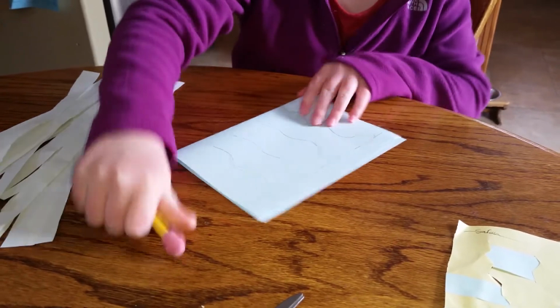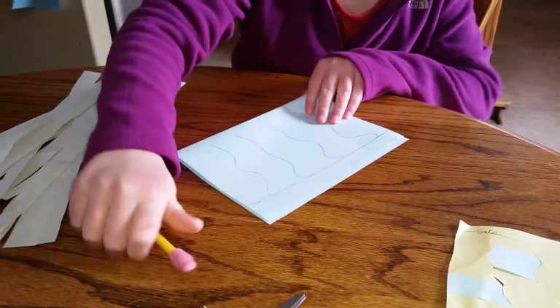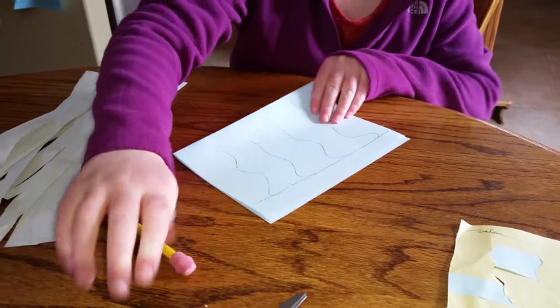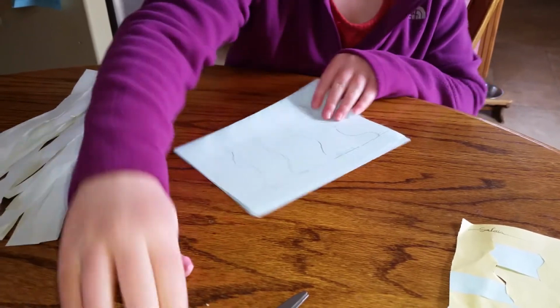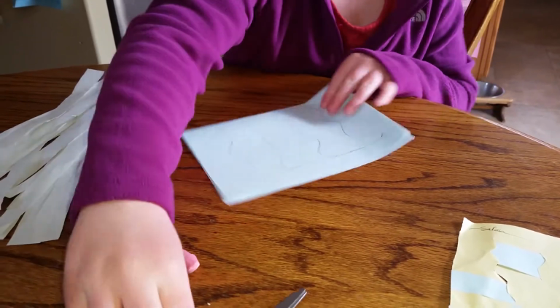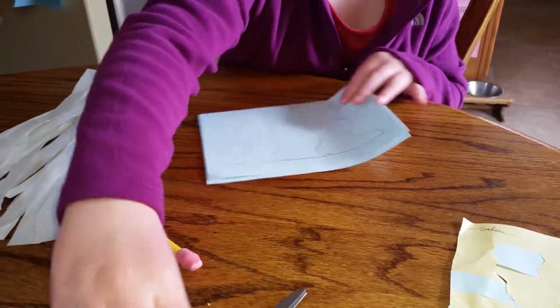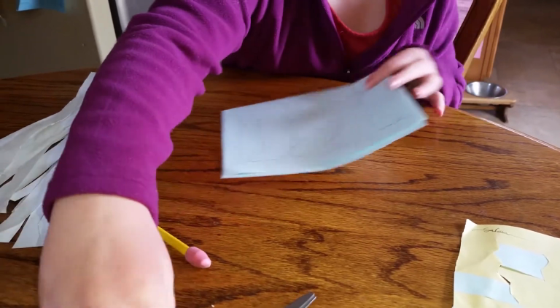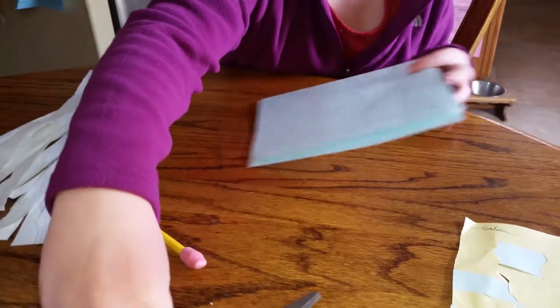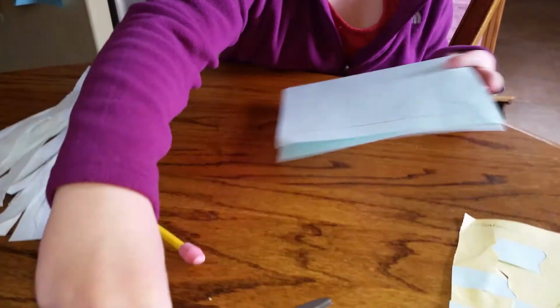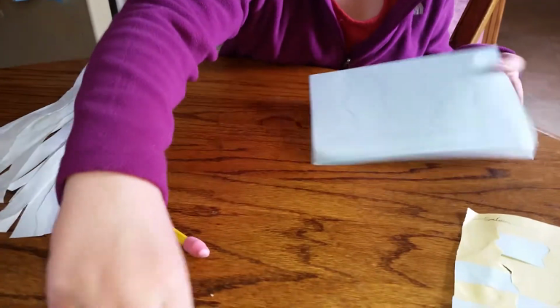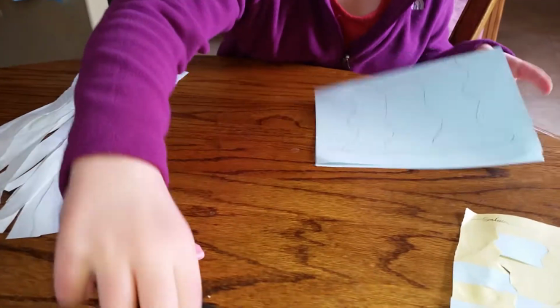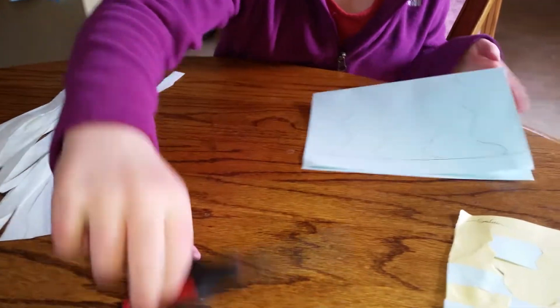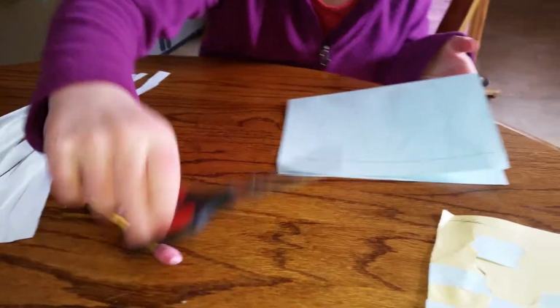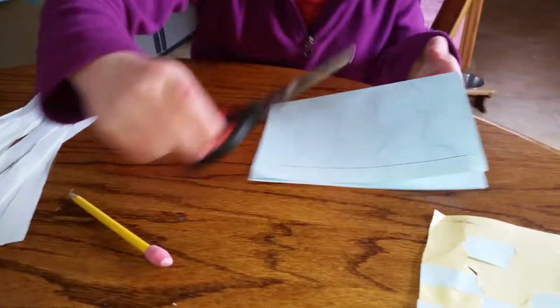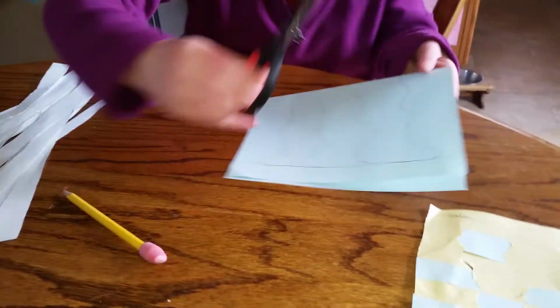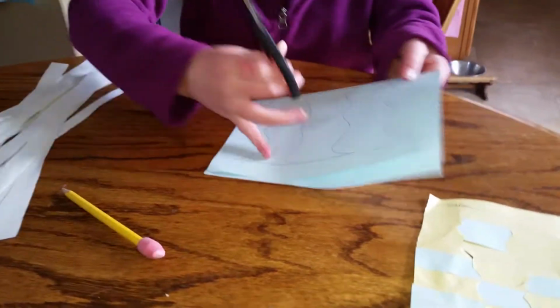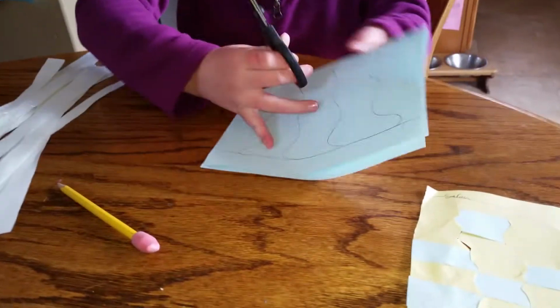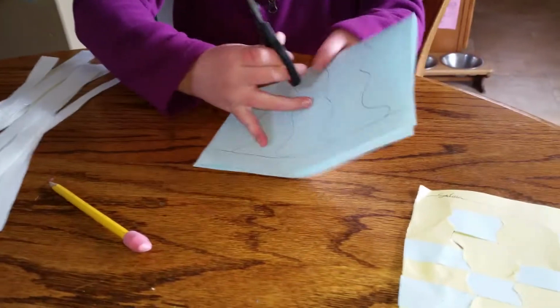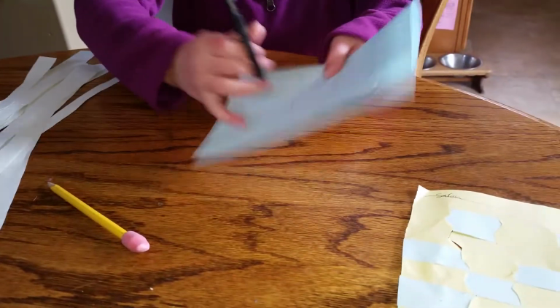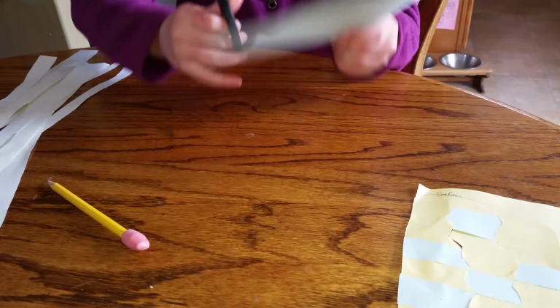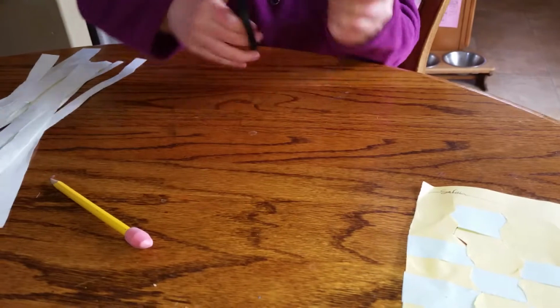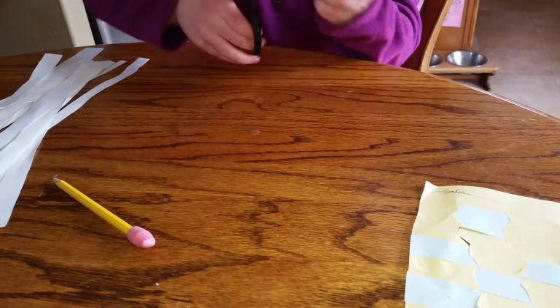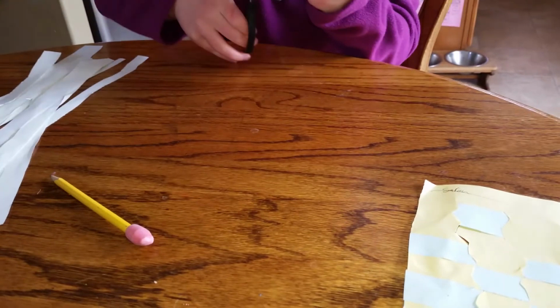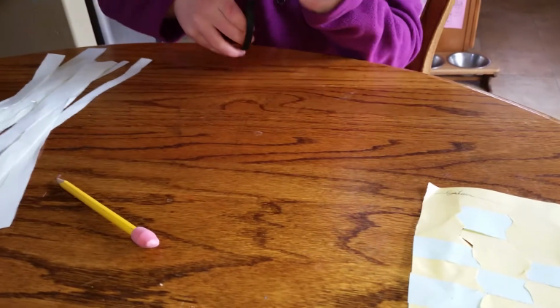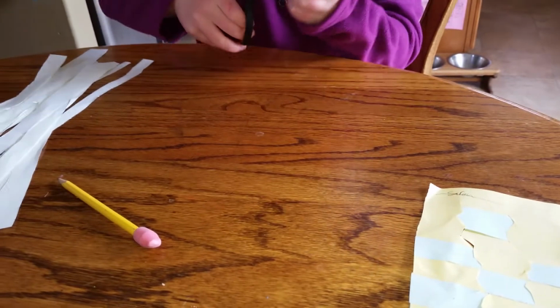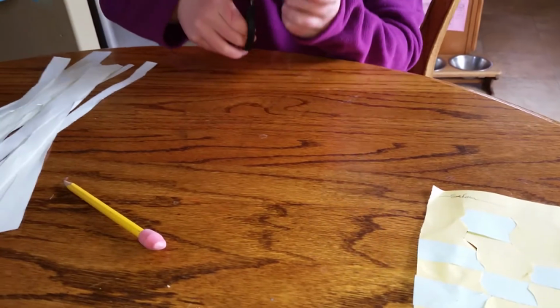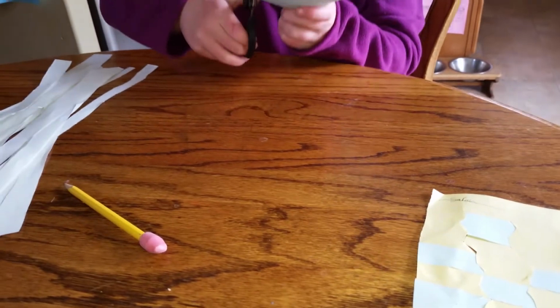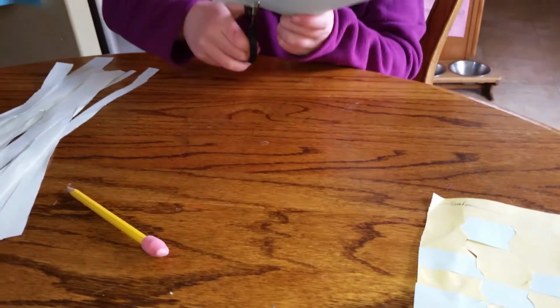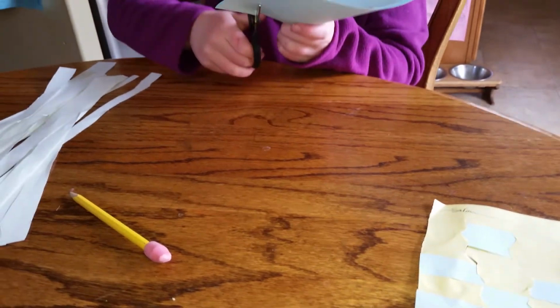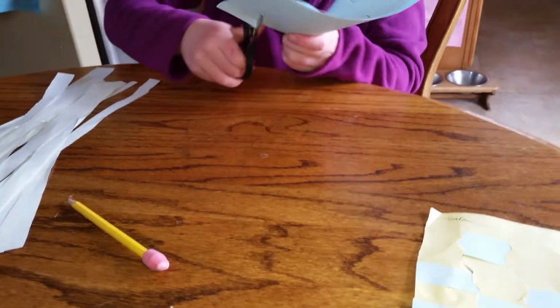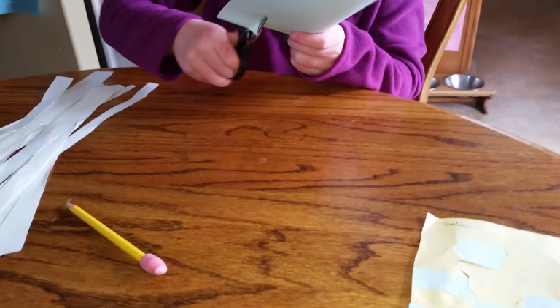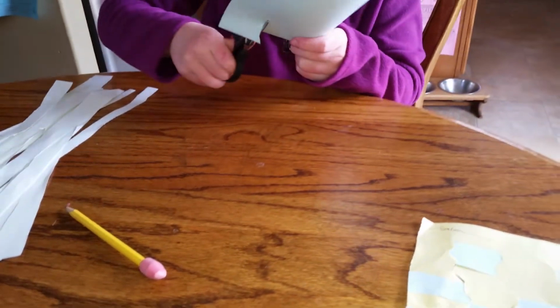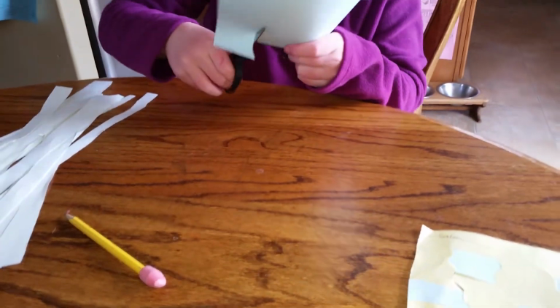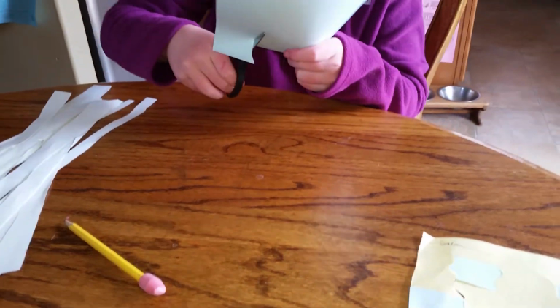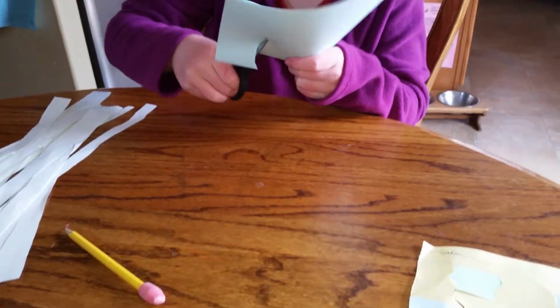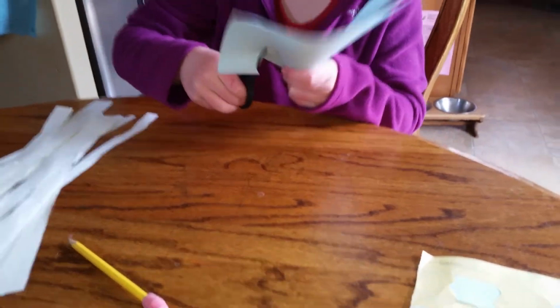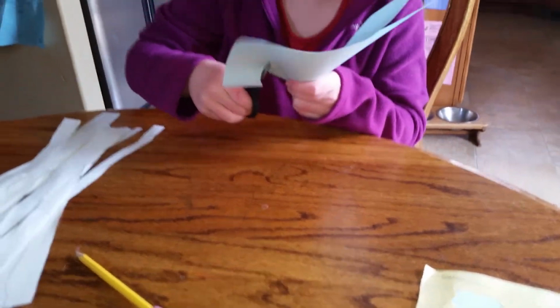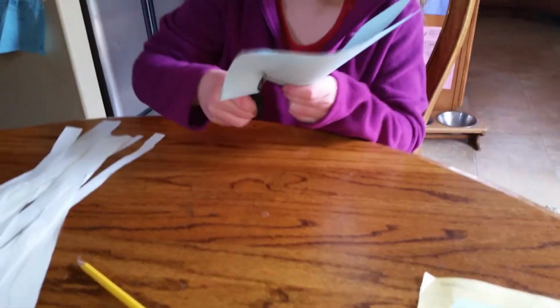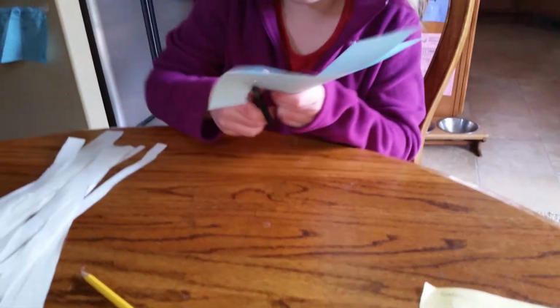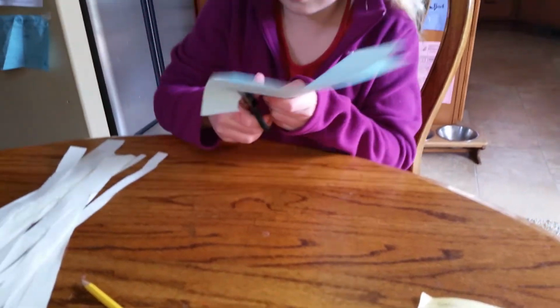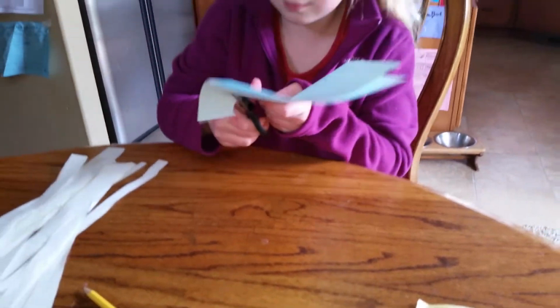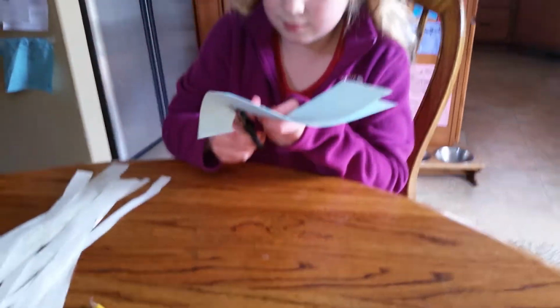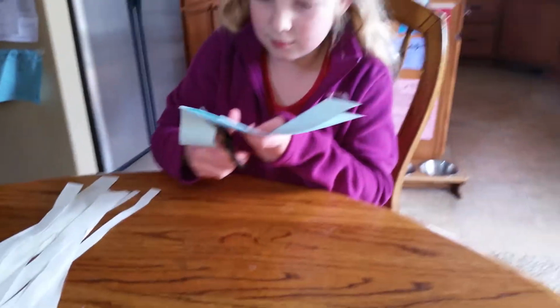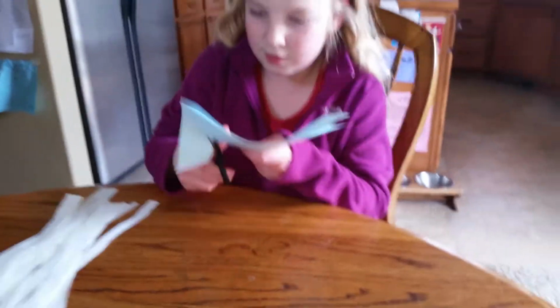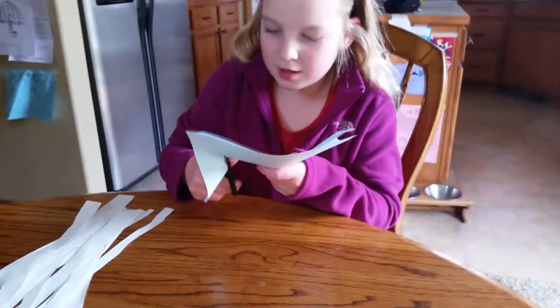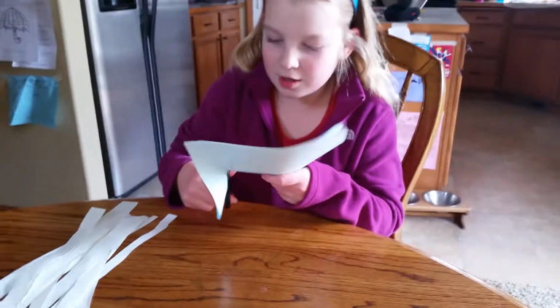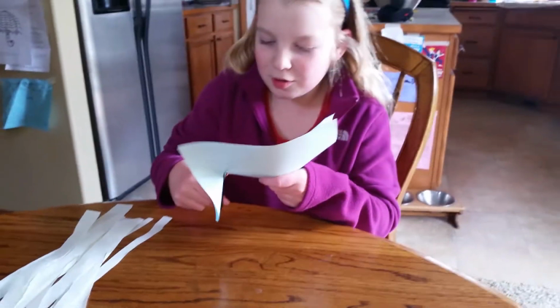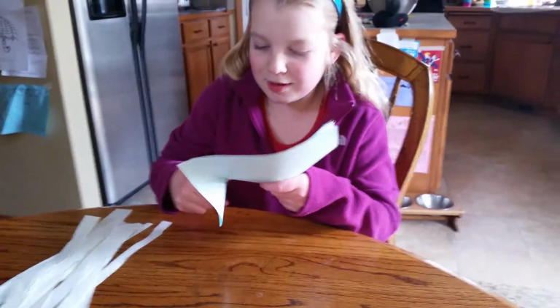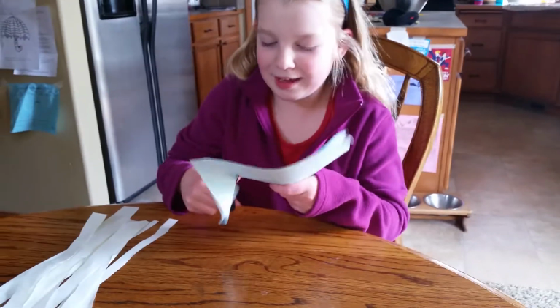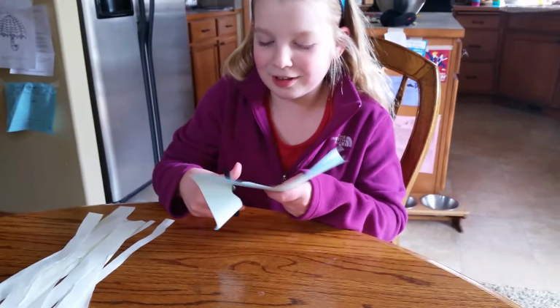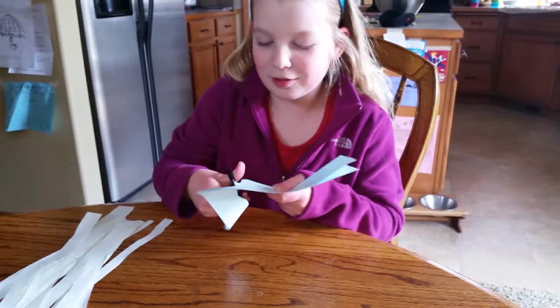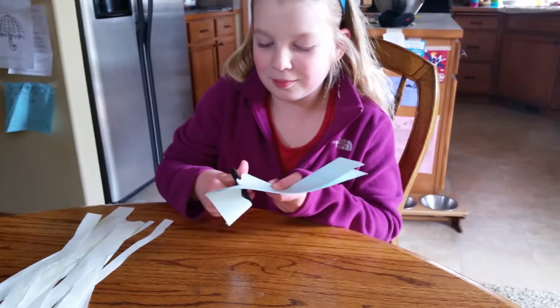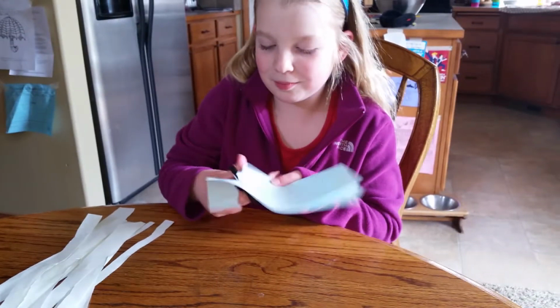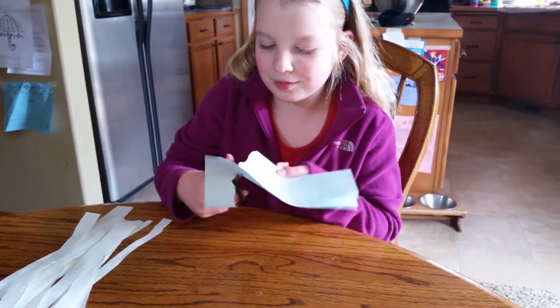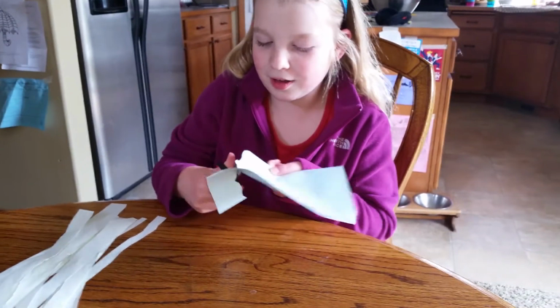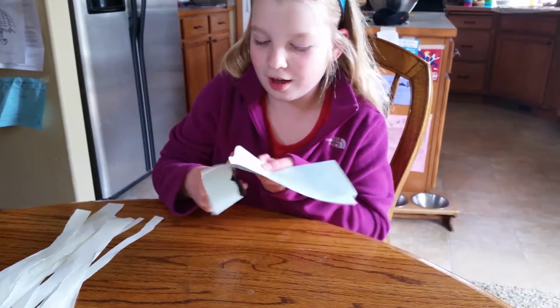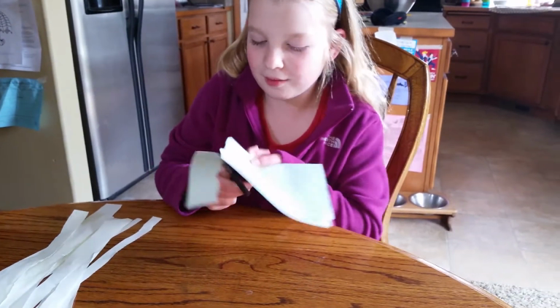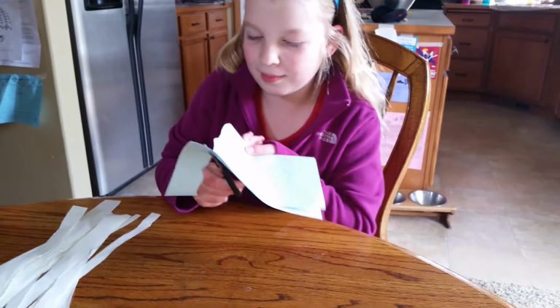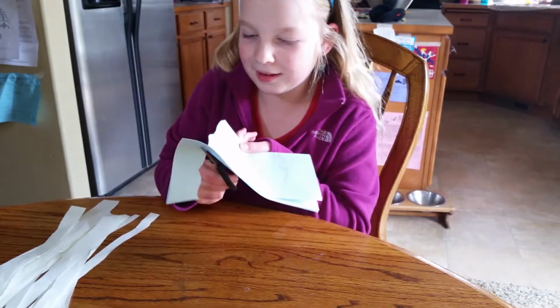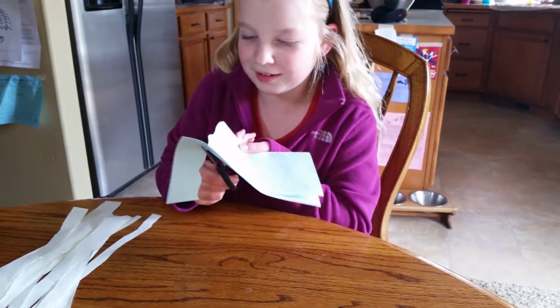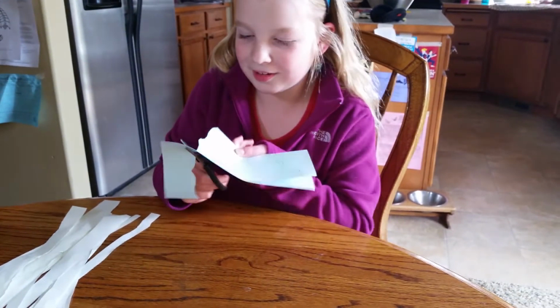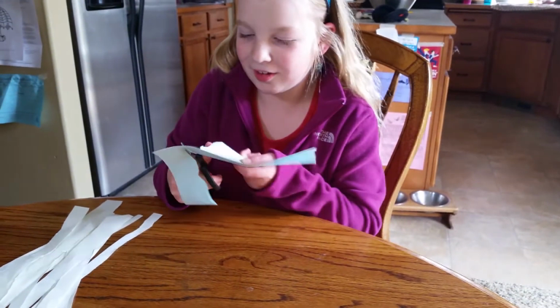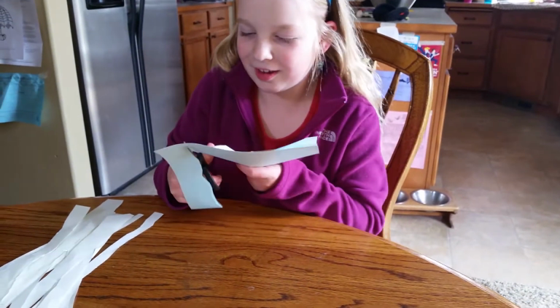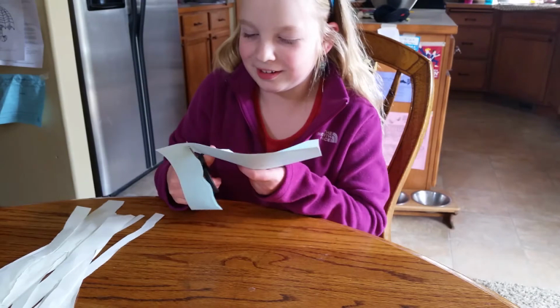And then you are going to cut them out. You can't go cut this line.